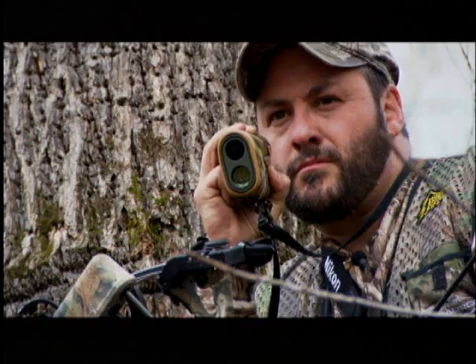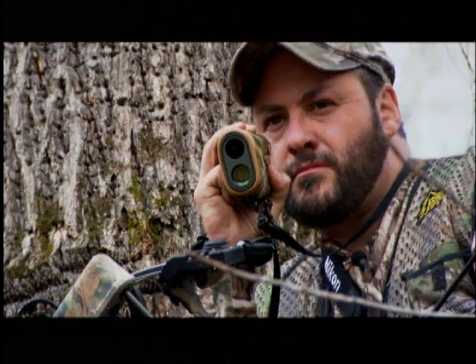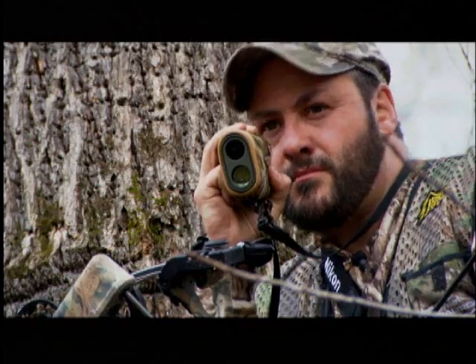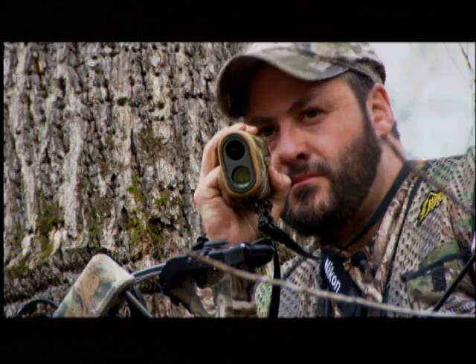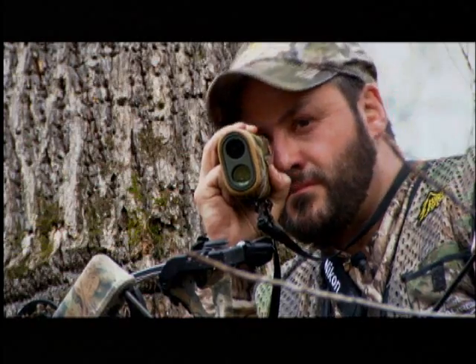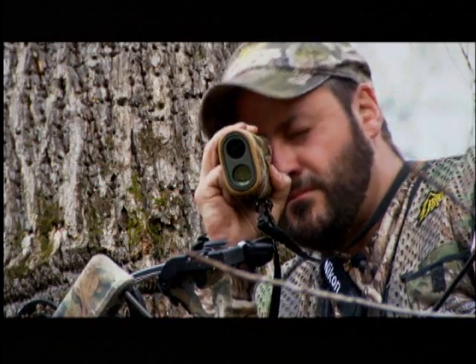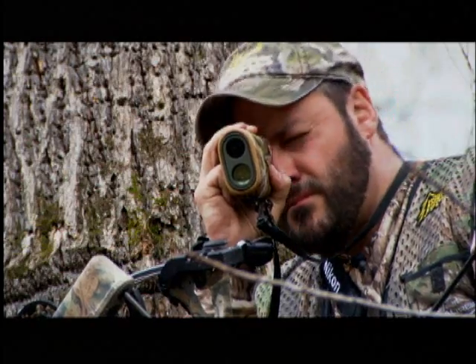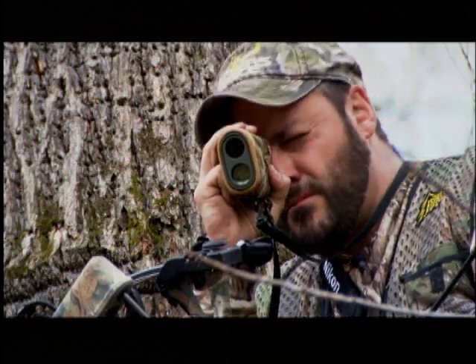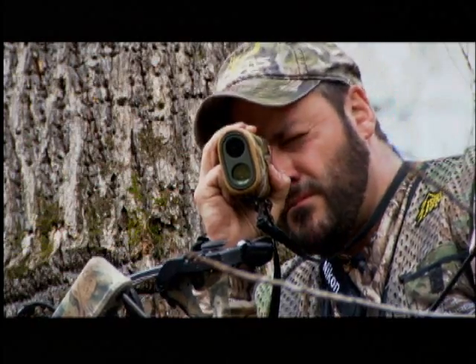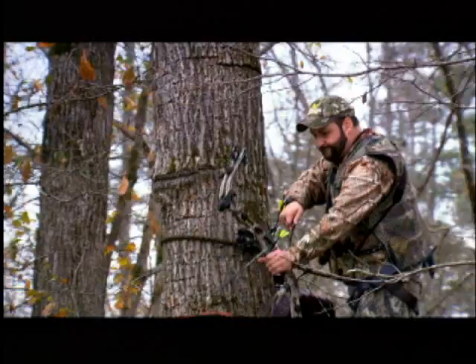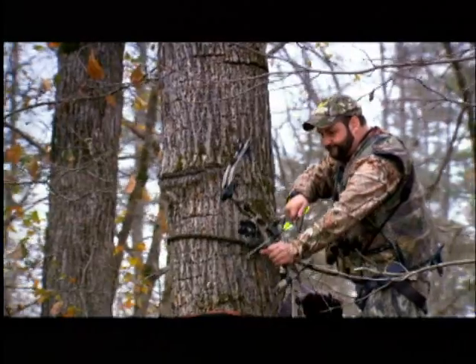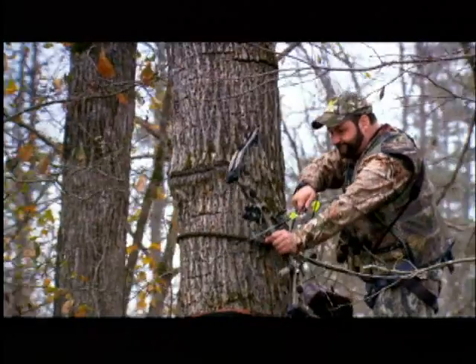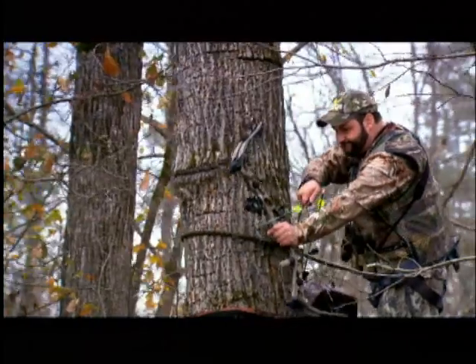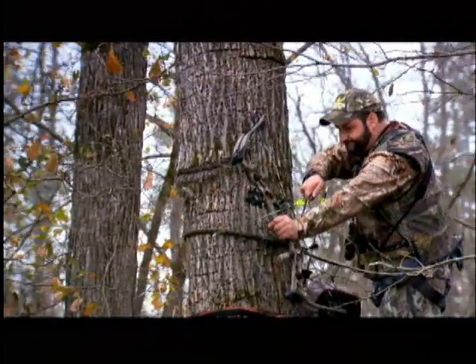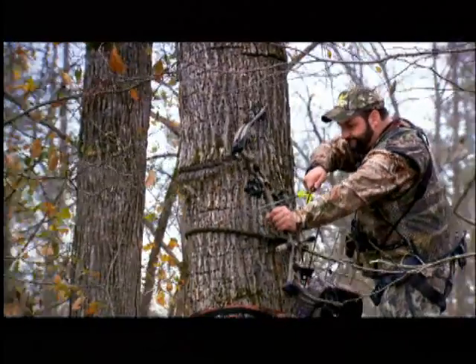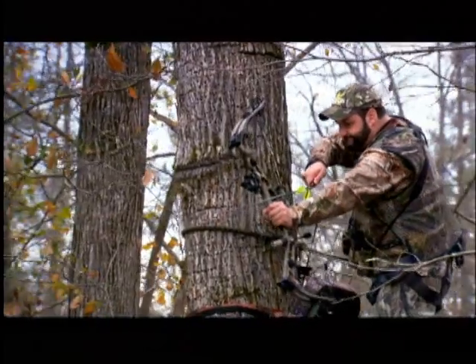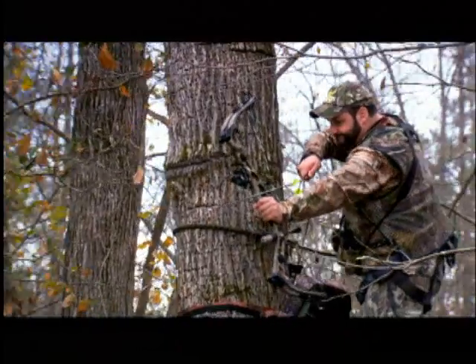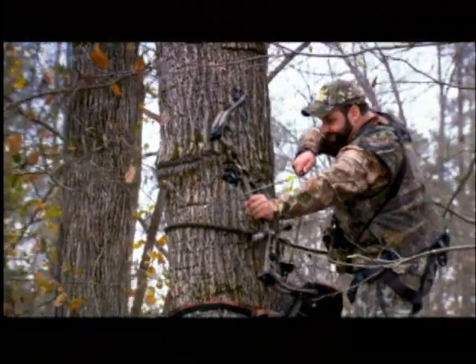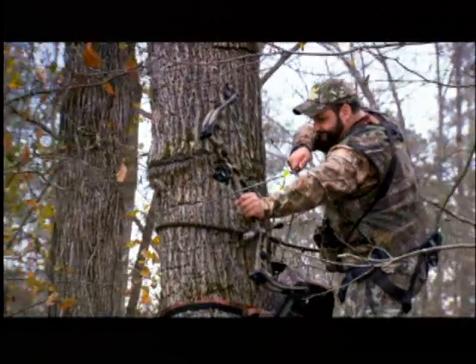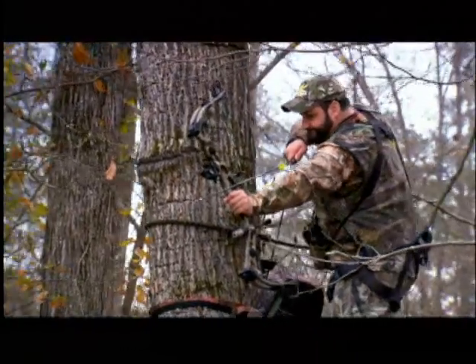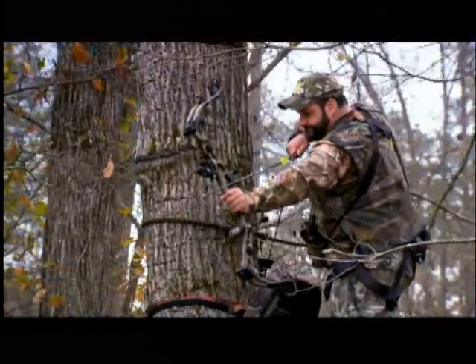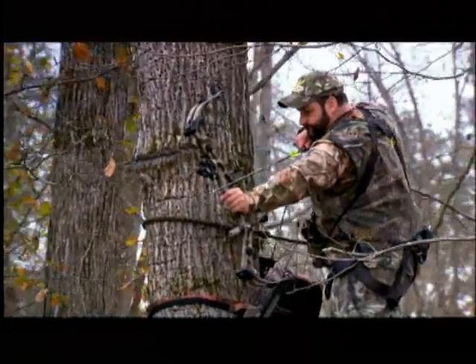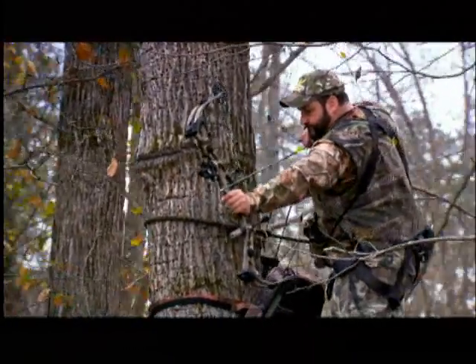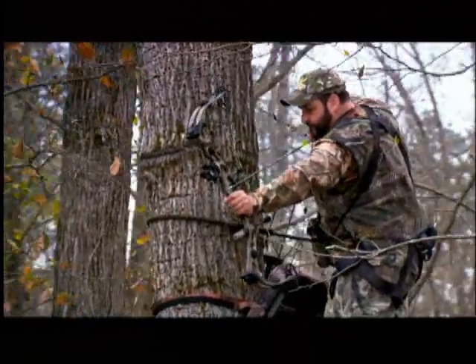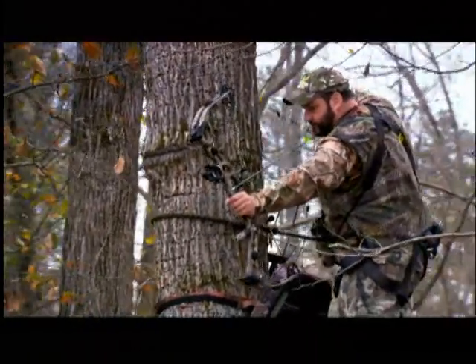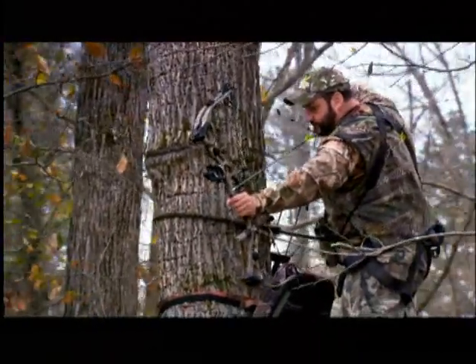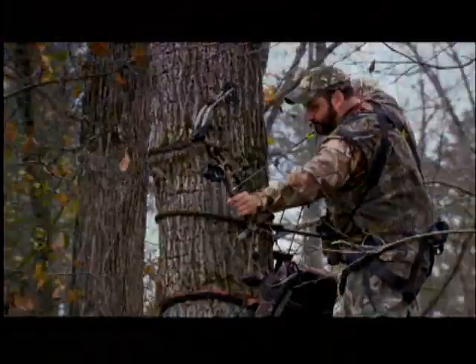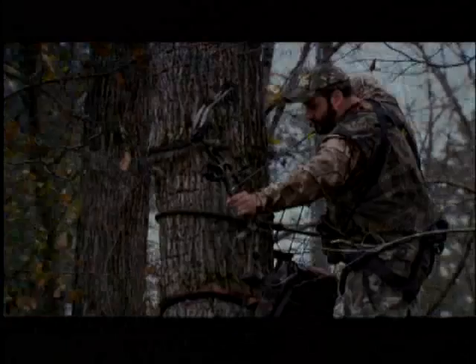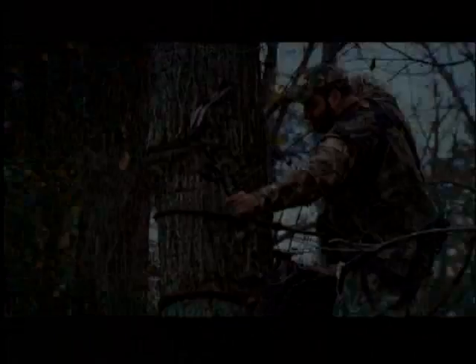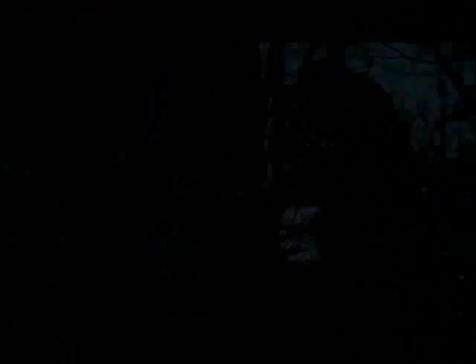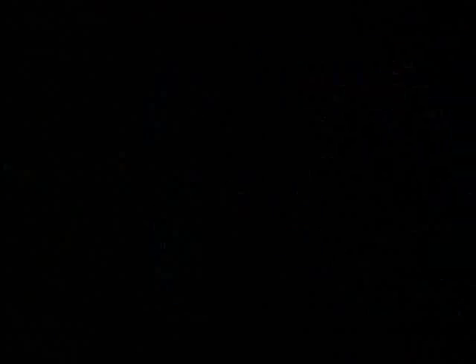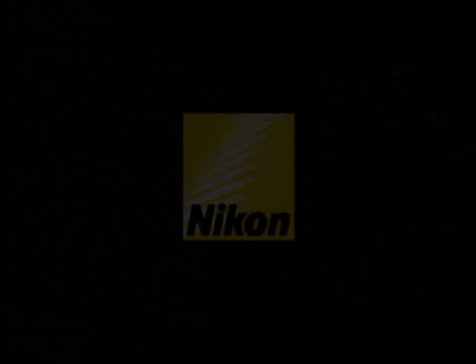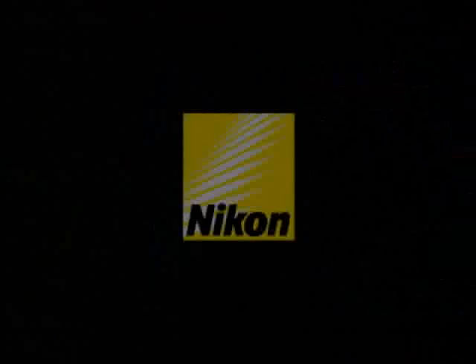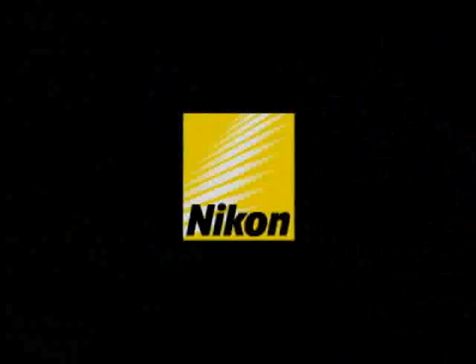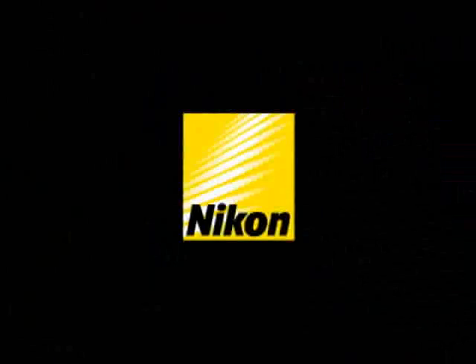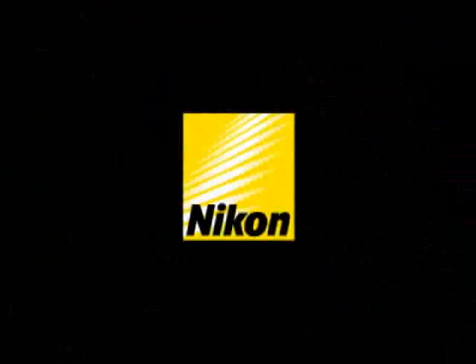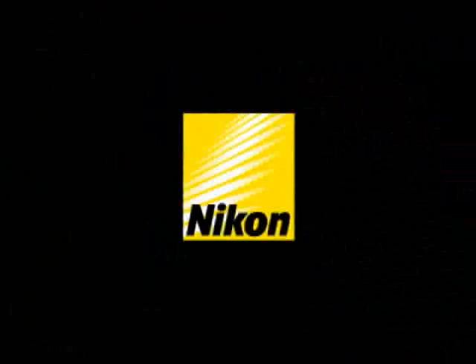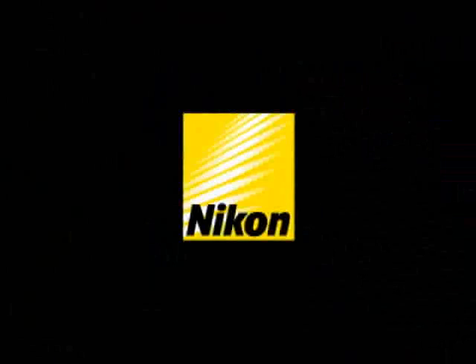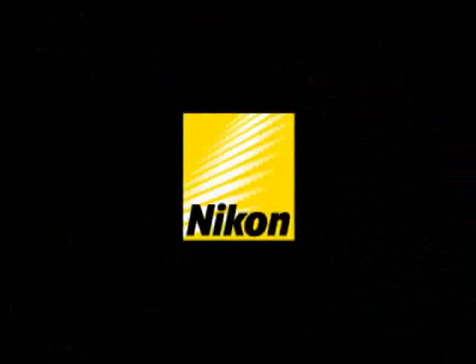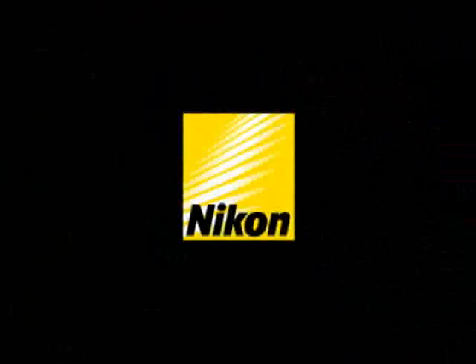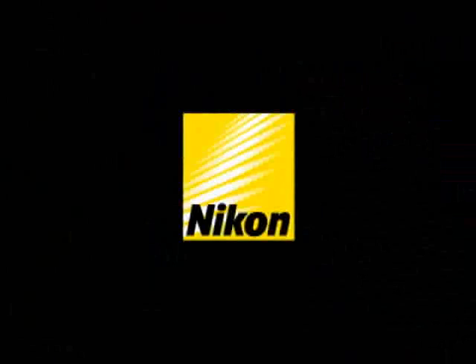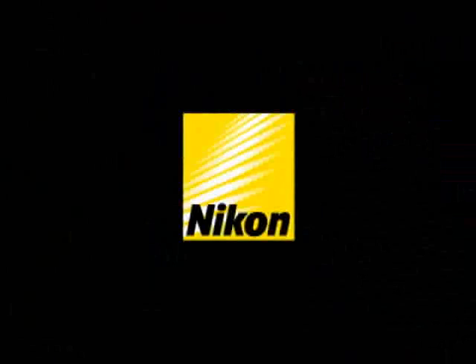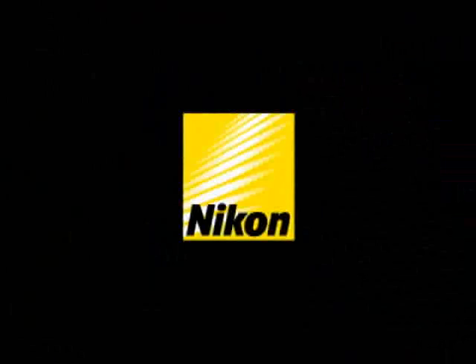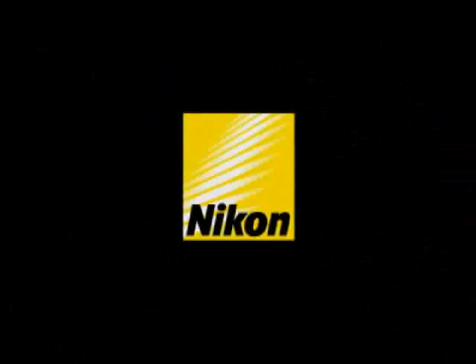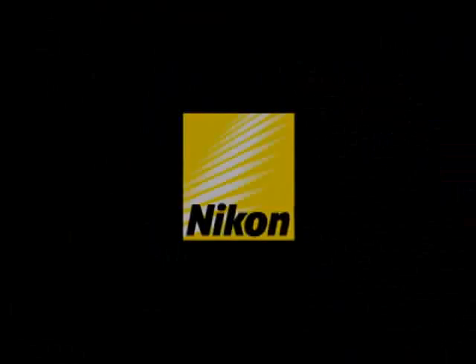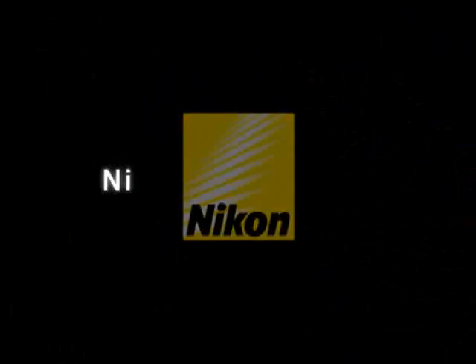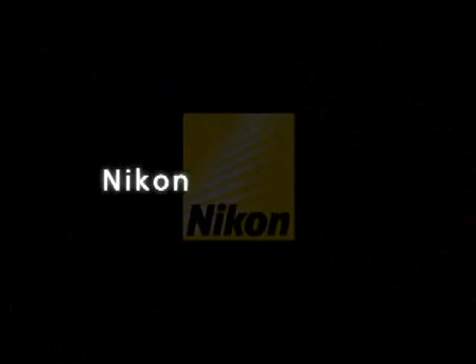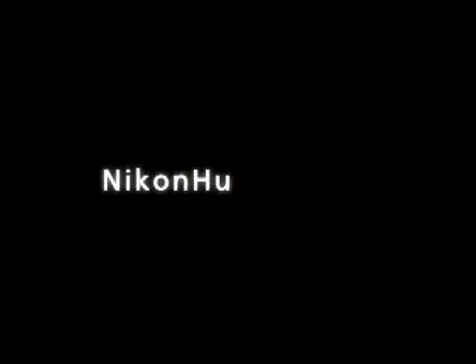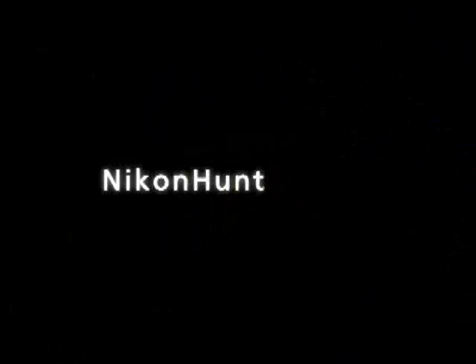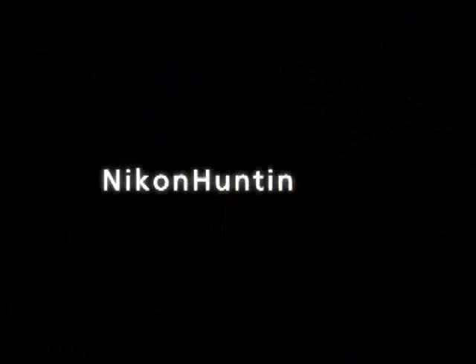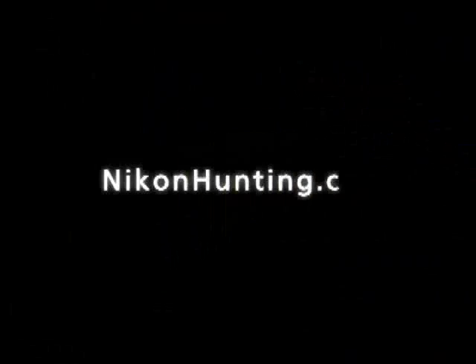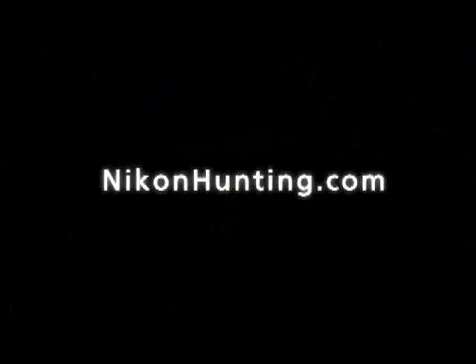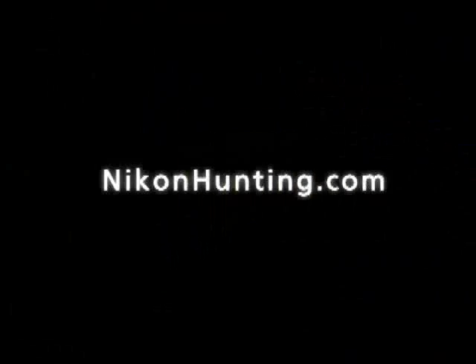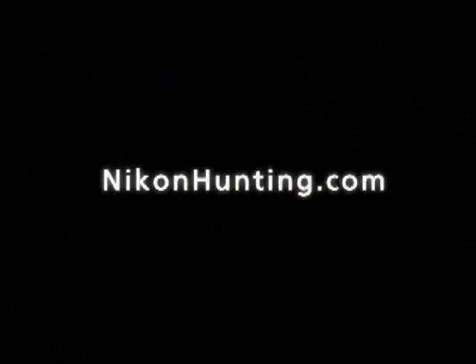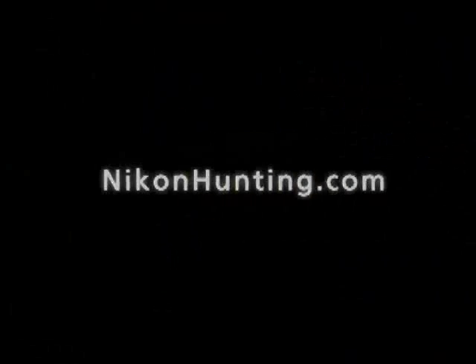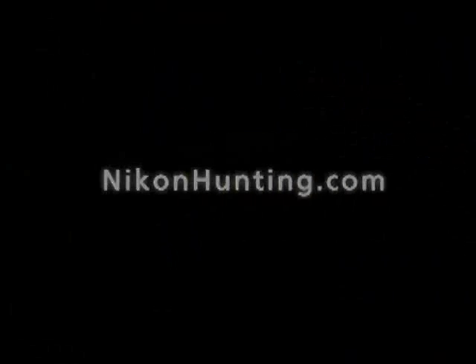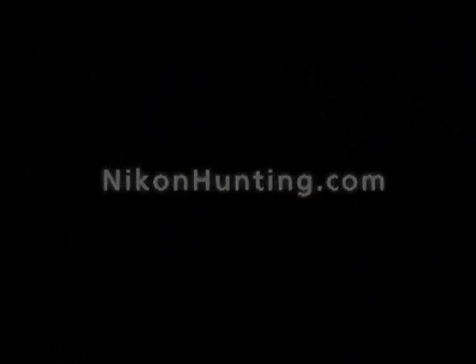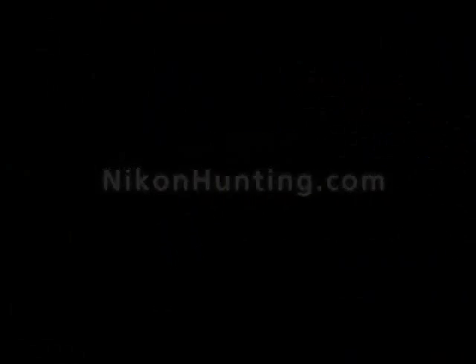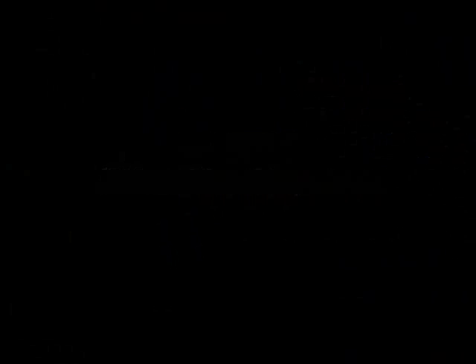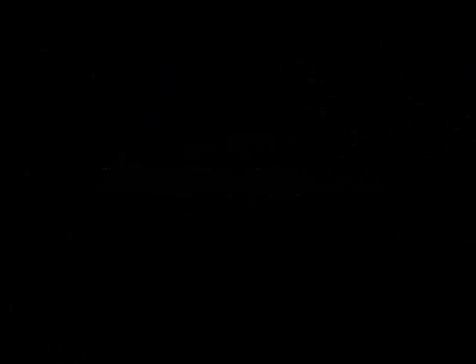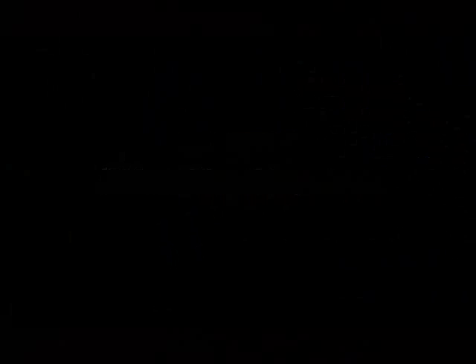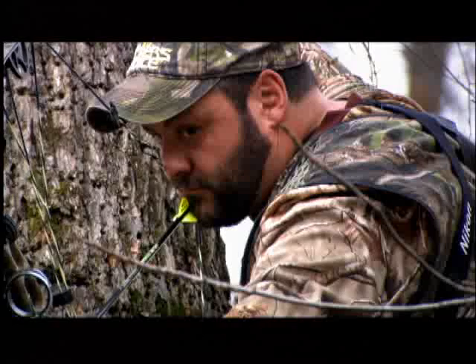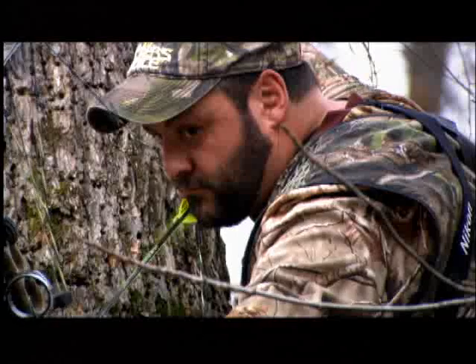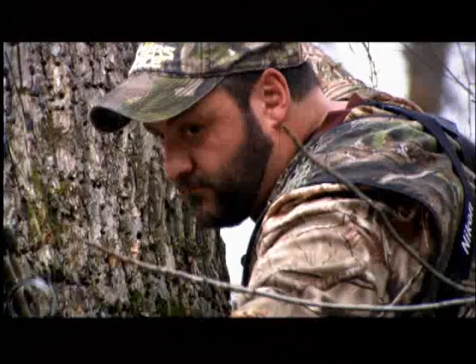It's fast, accurate, simple, and built for bow hunters. And it's only from Nikon, the trusted name in optics.